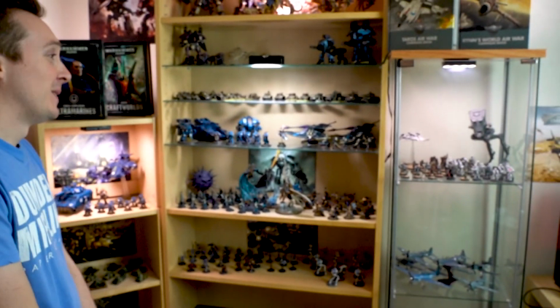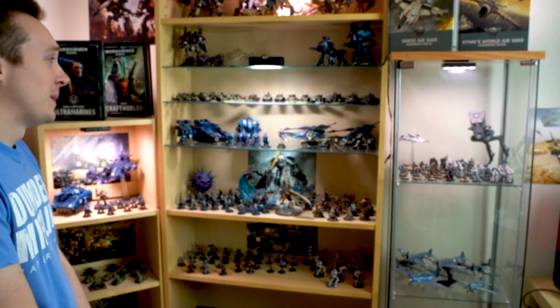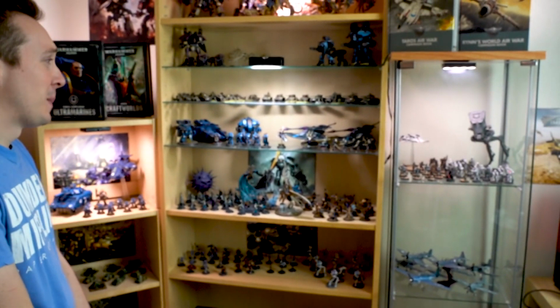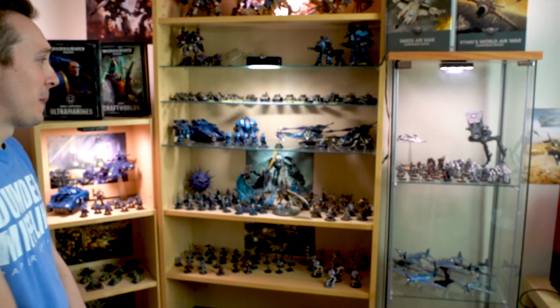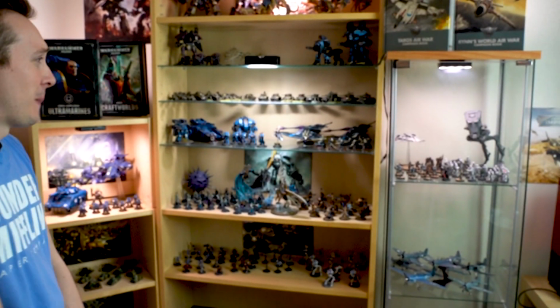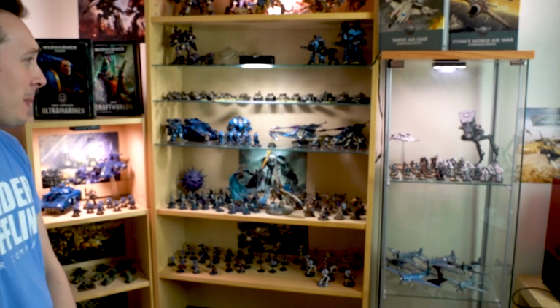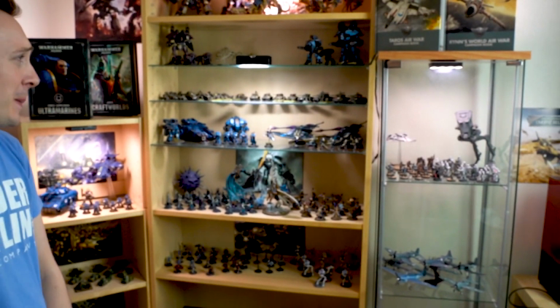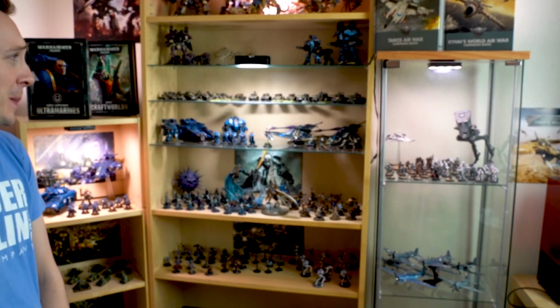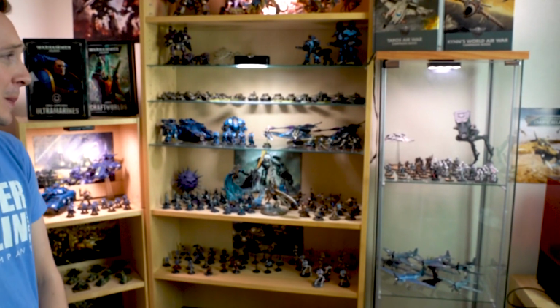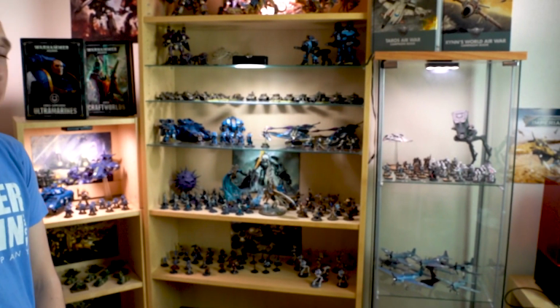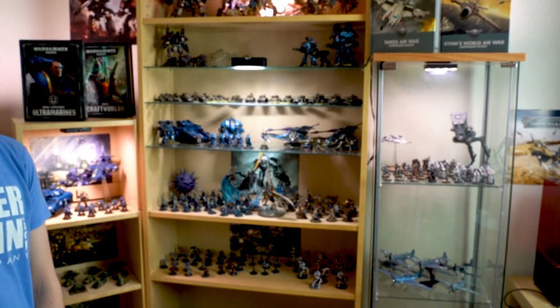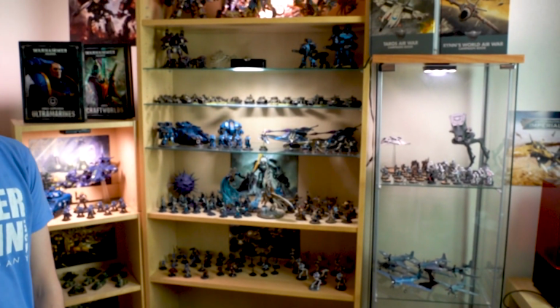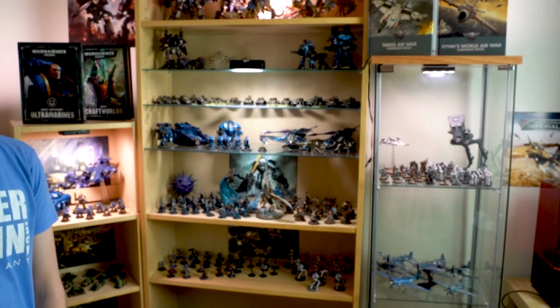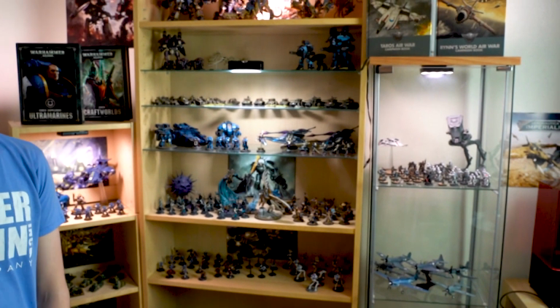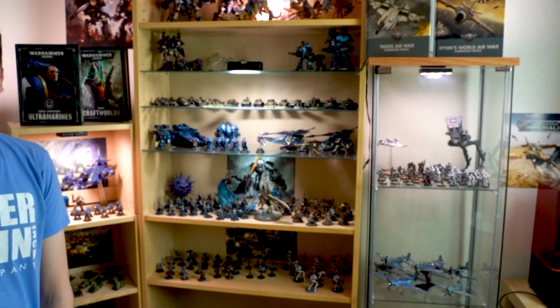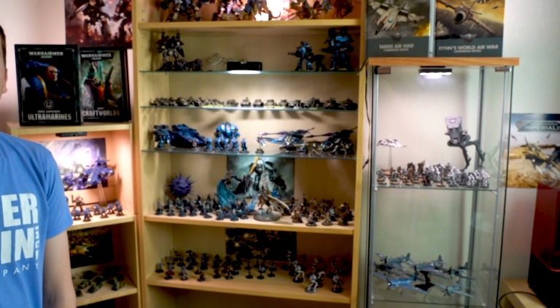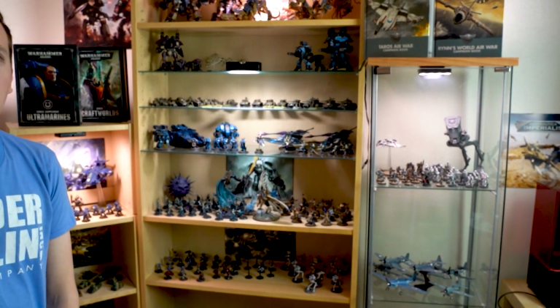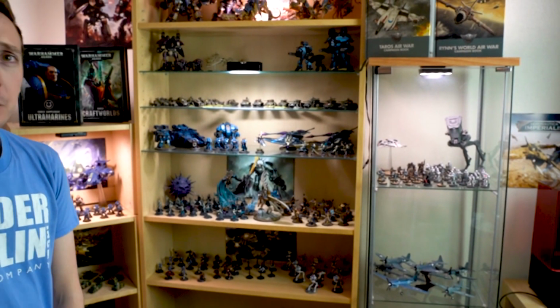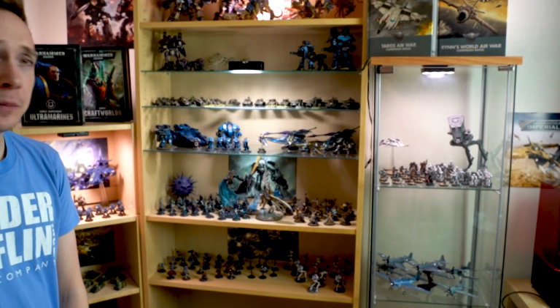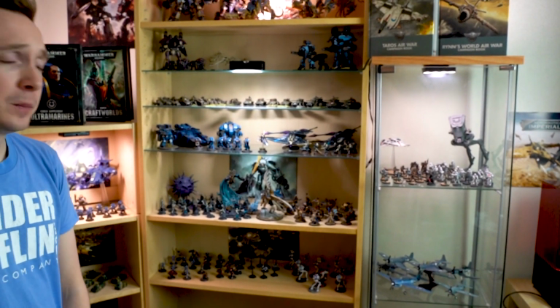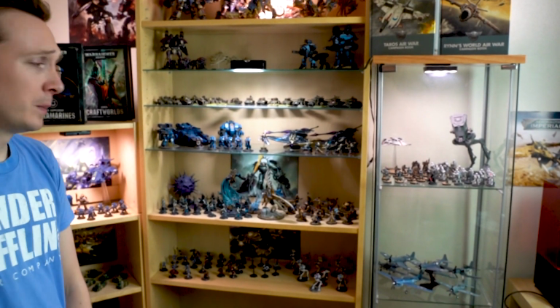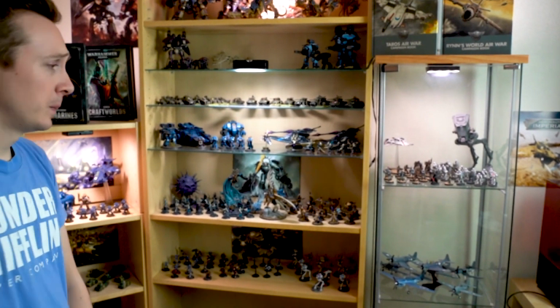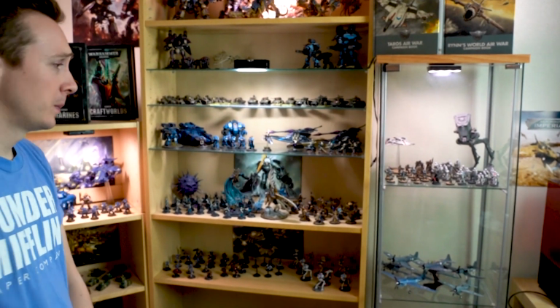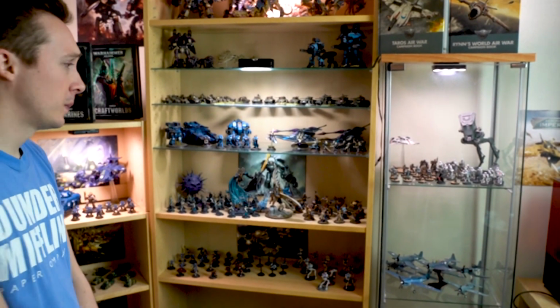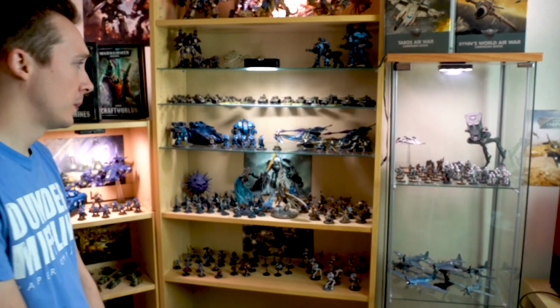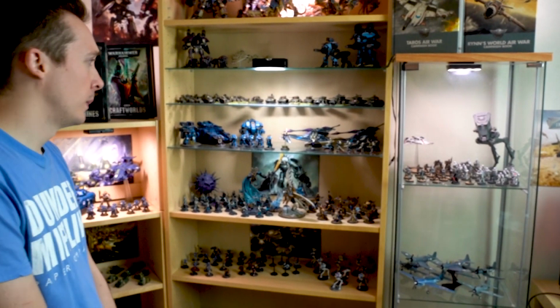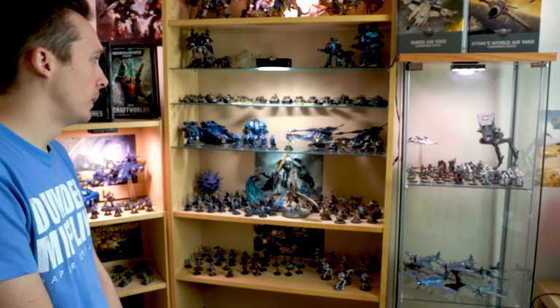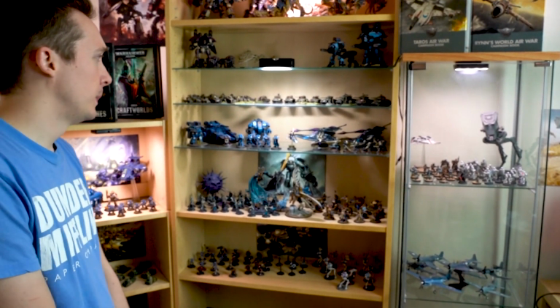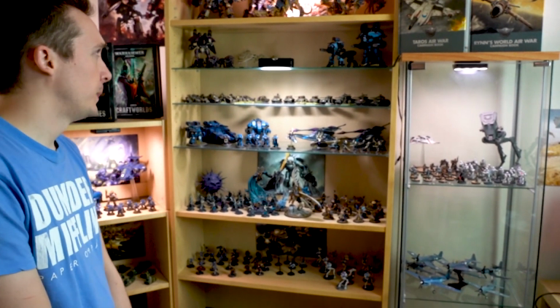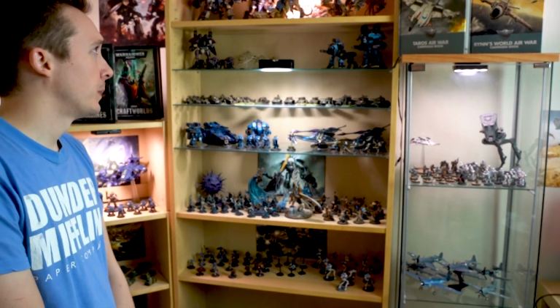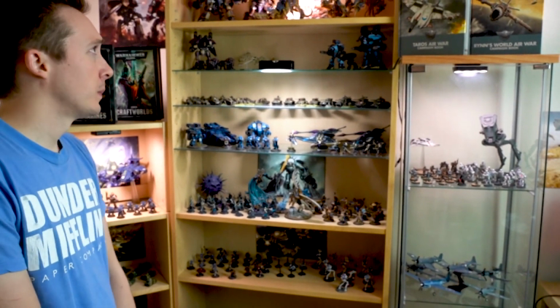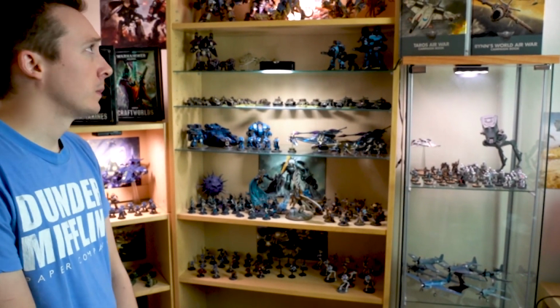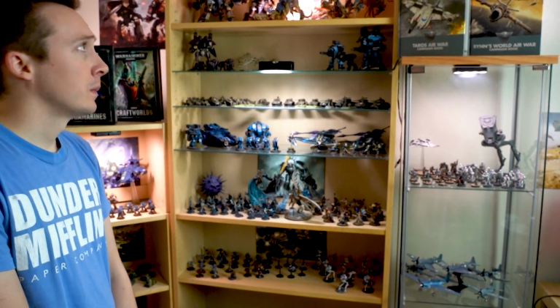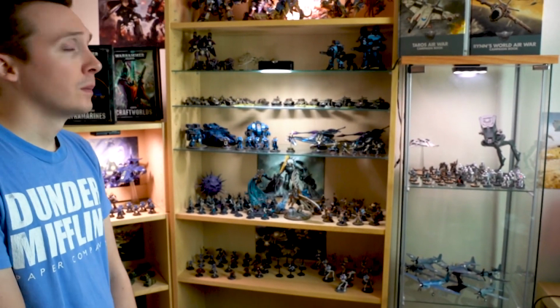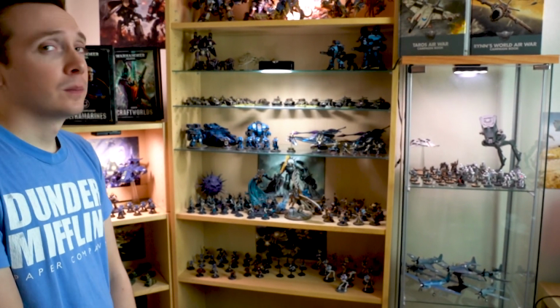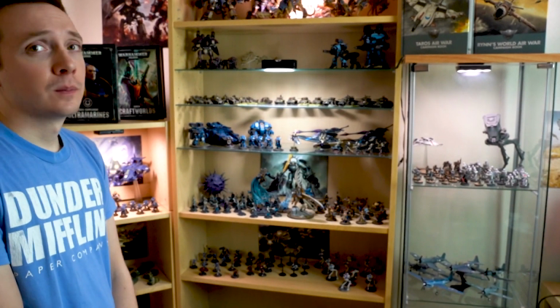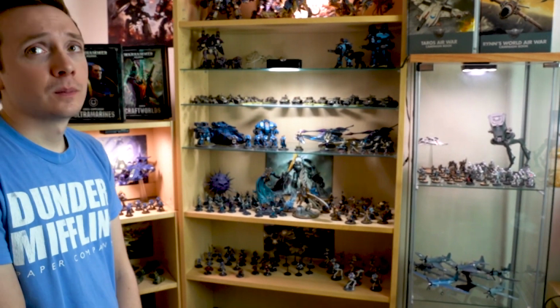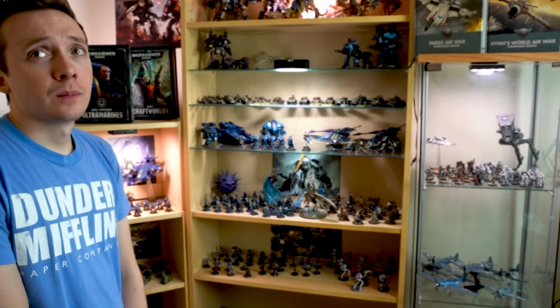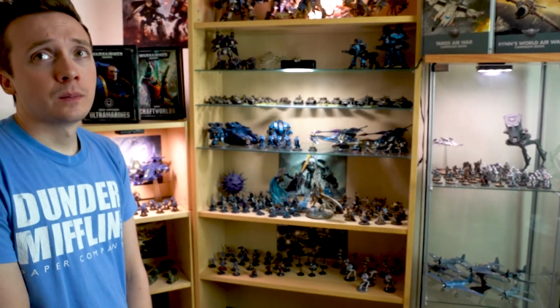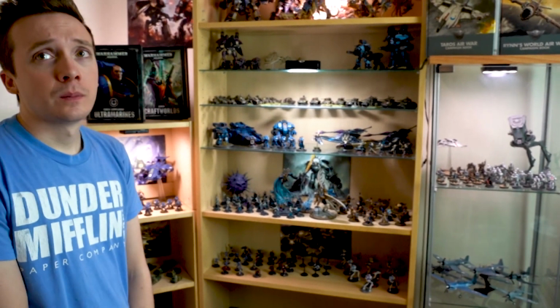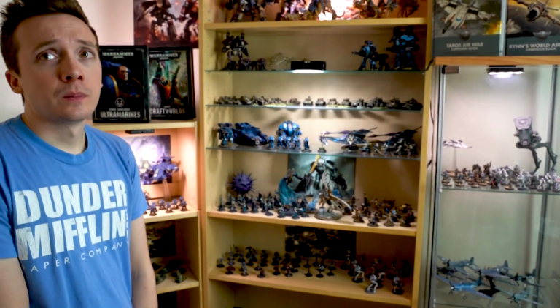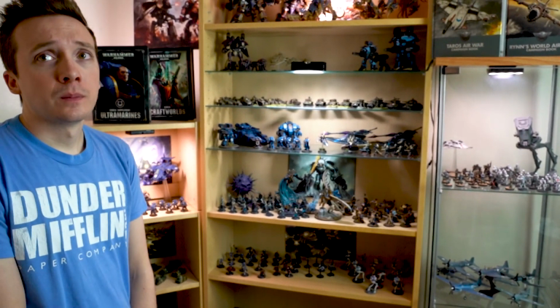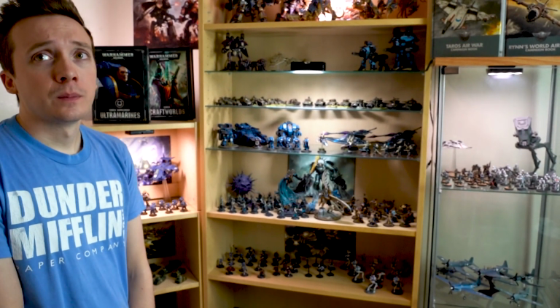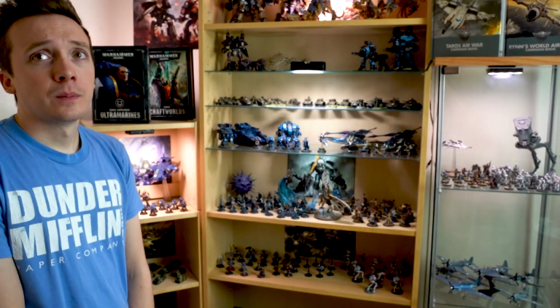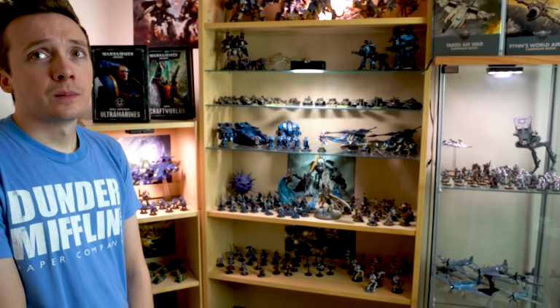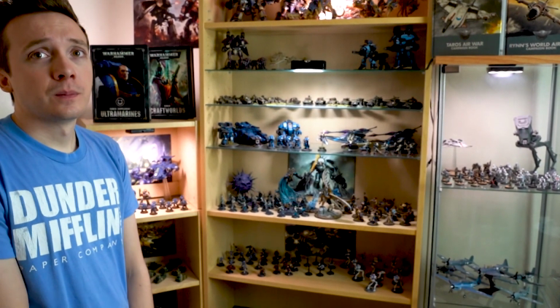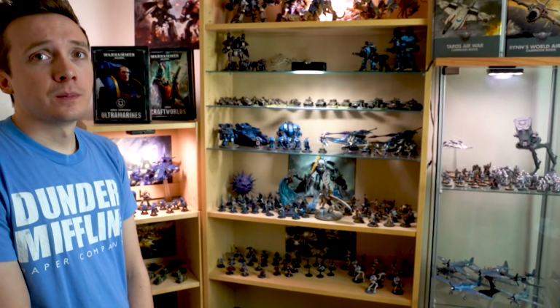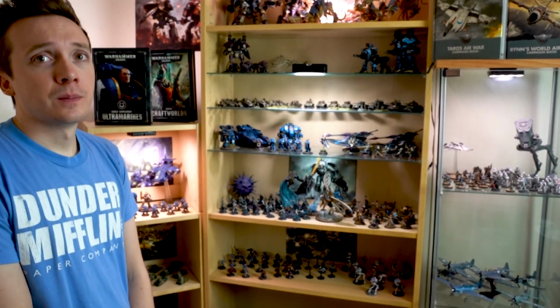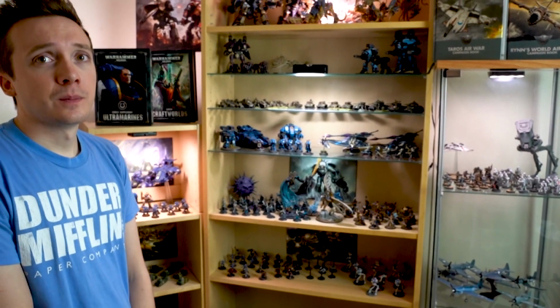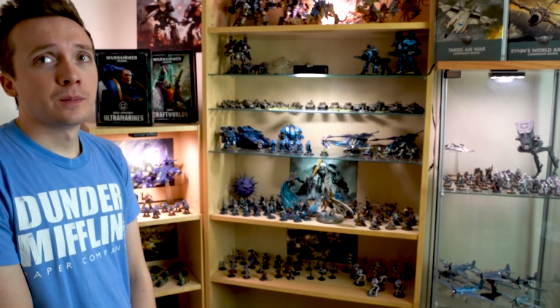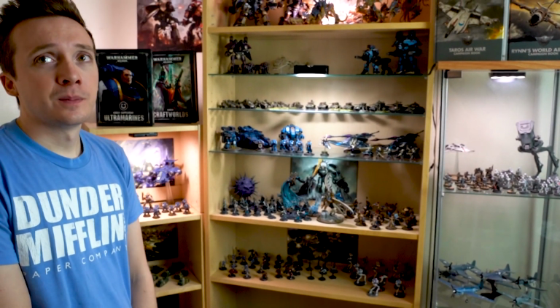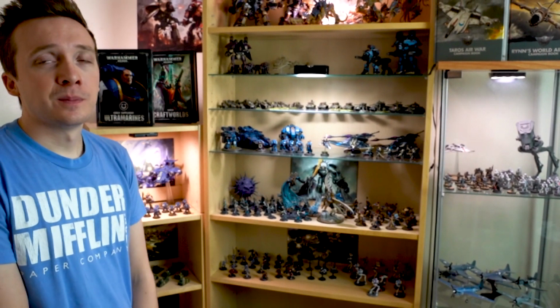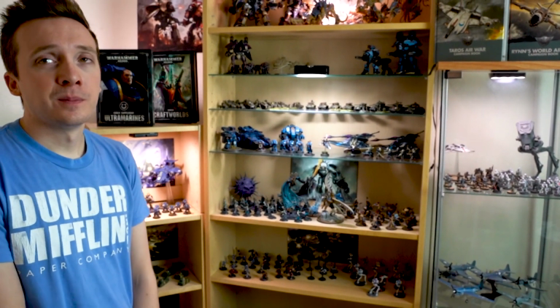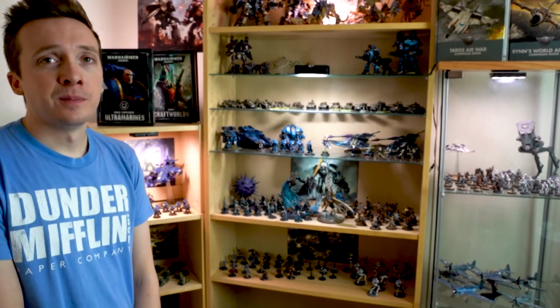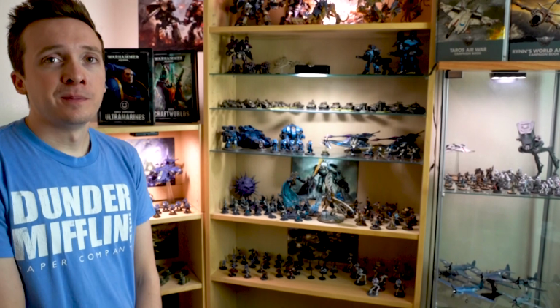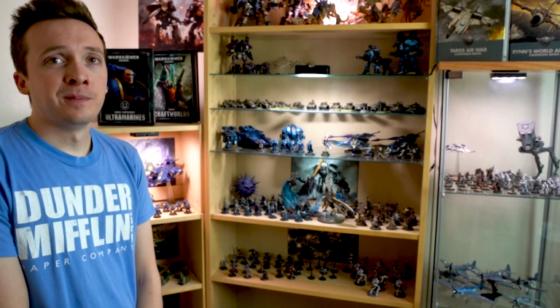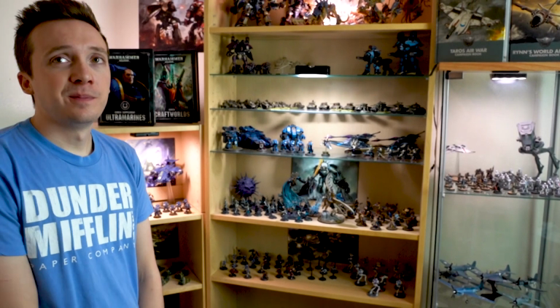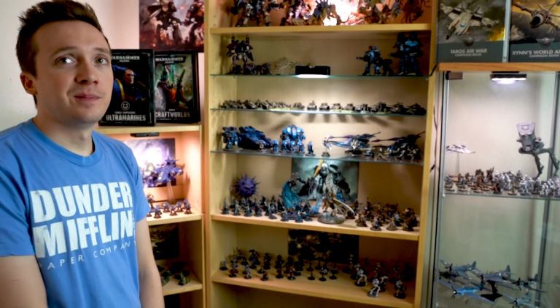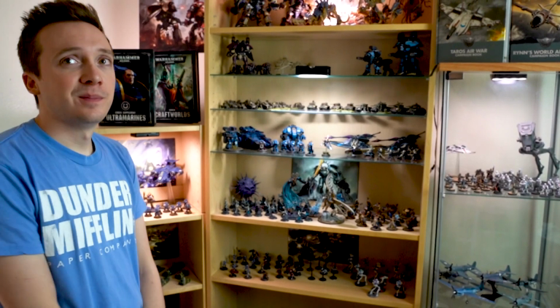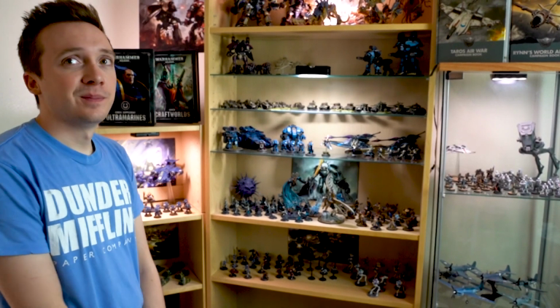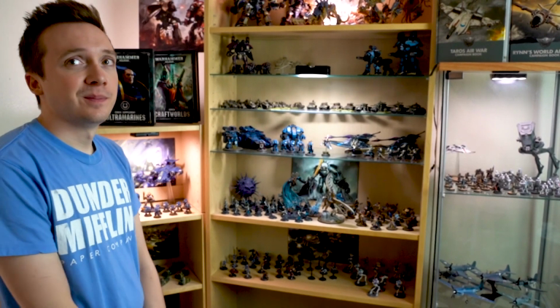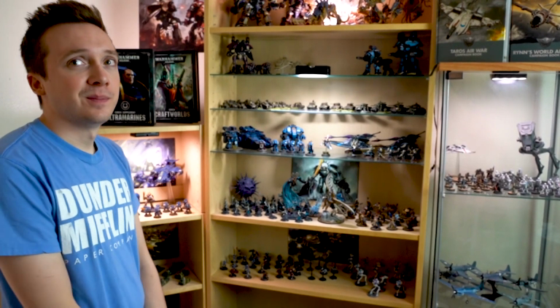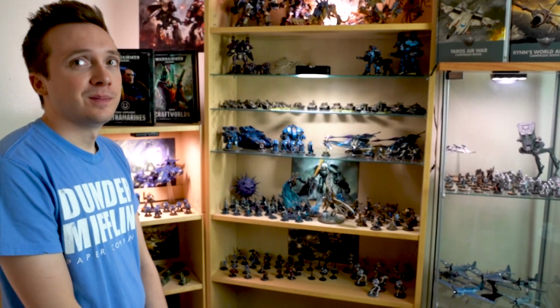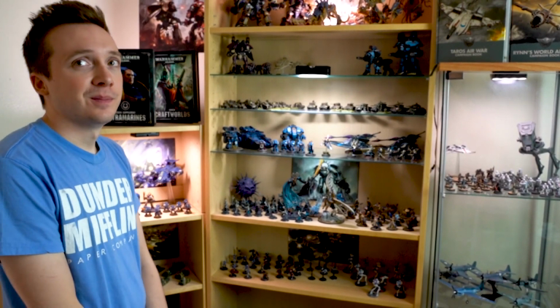Alright guys, there you go — there's a quick look at our background here at the studio at All Miniatures Great and Small. As always, thanks for watching and keep on Wargaming.